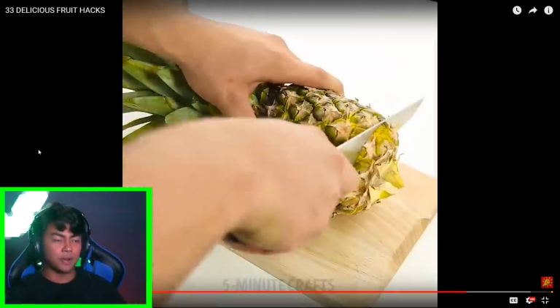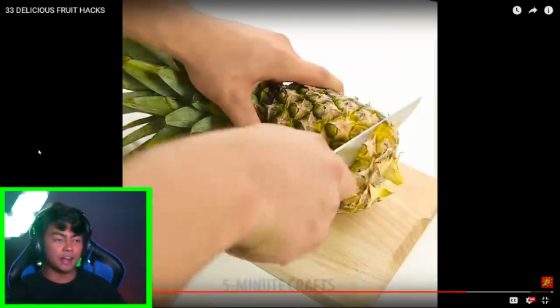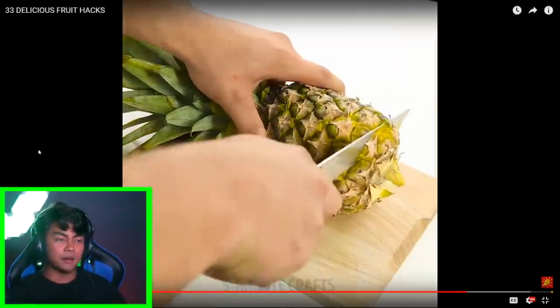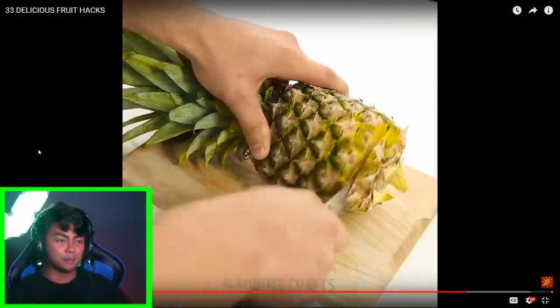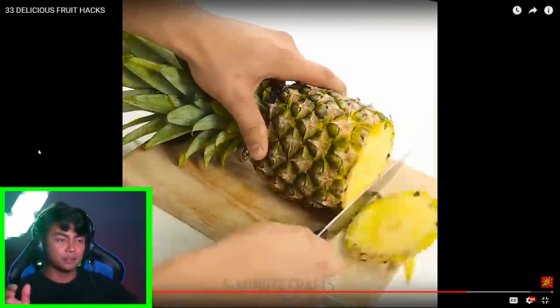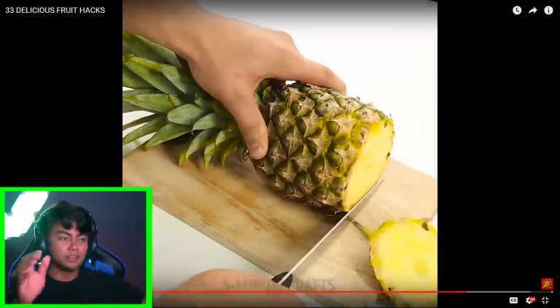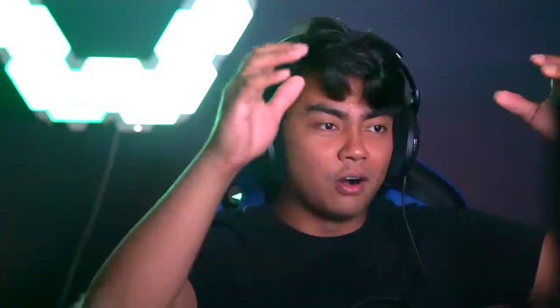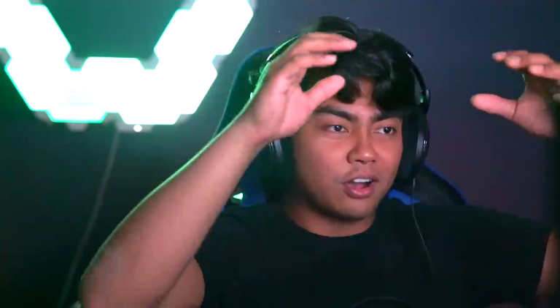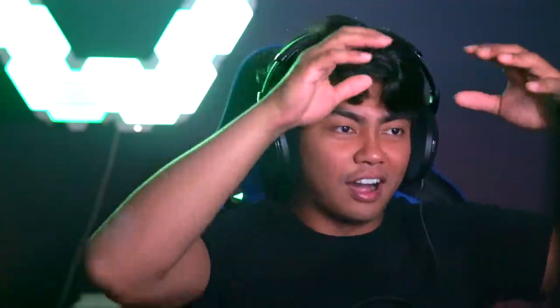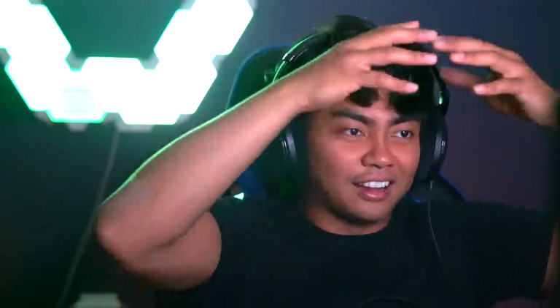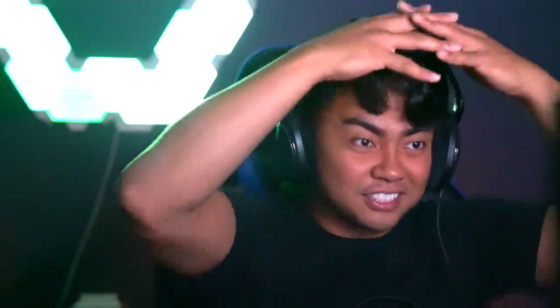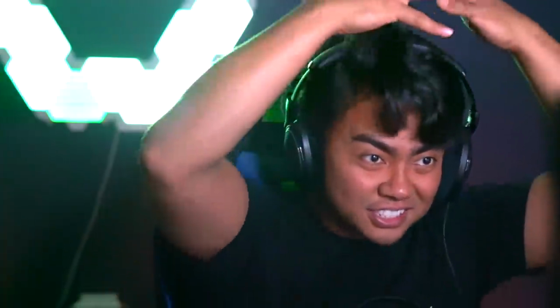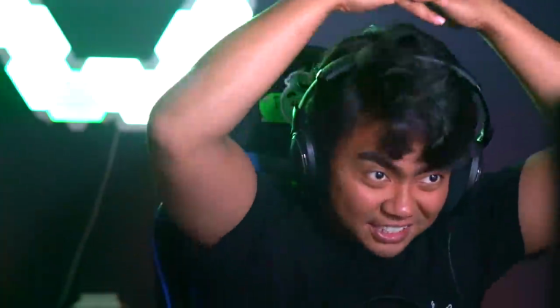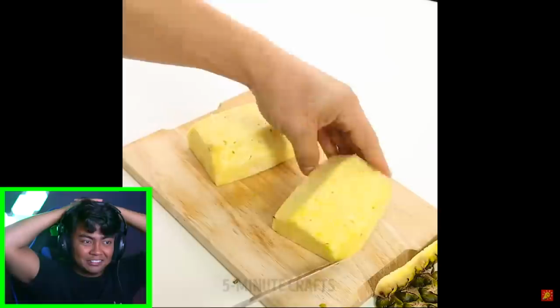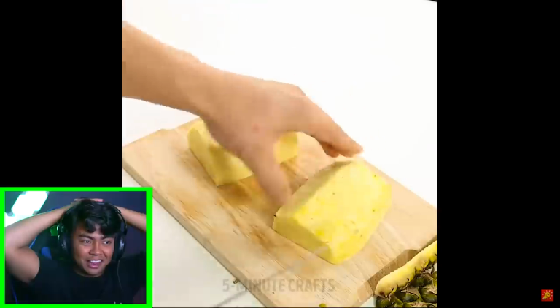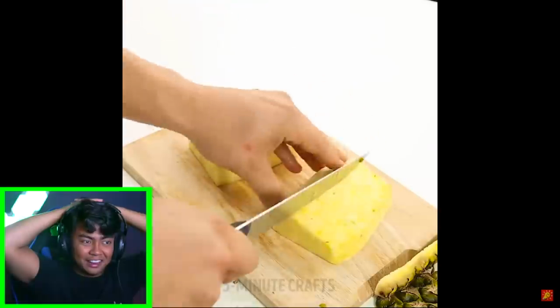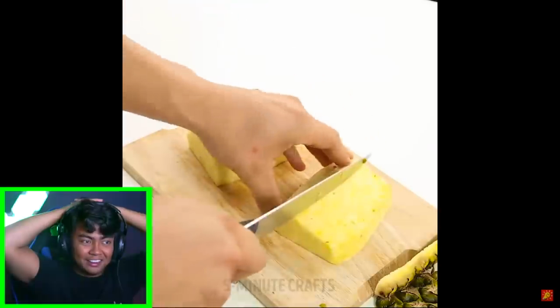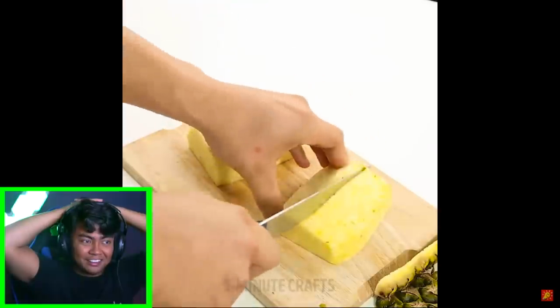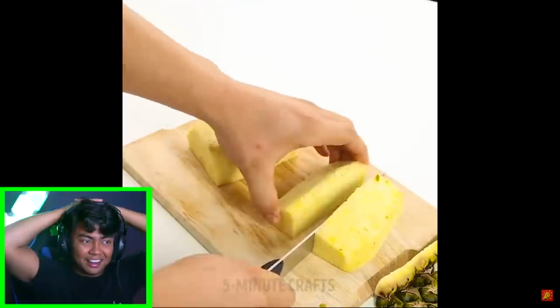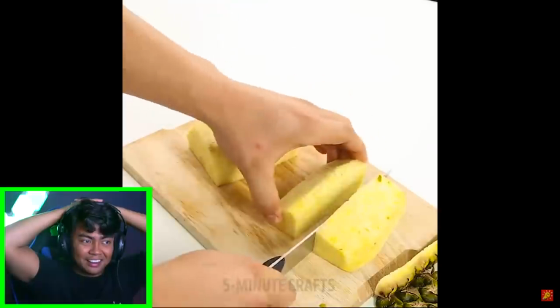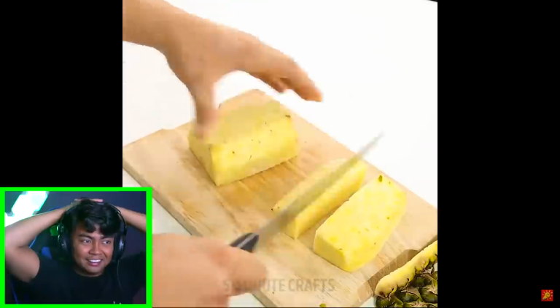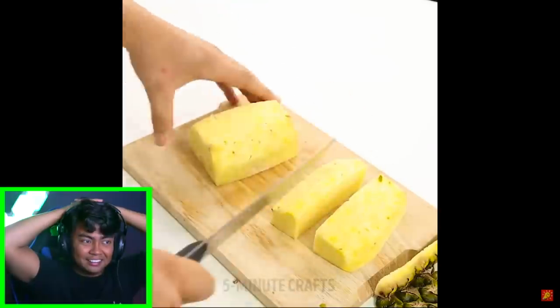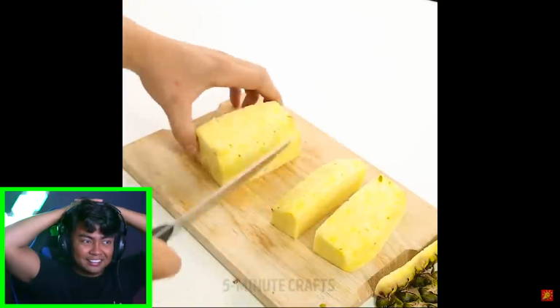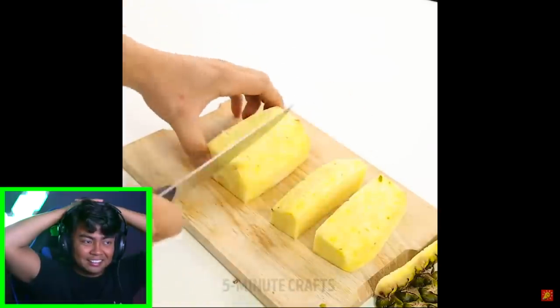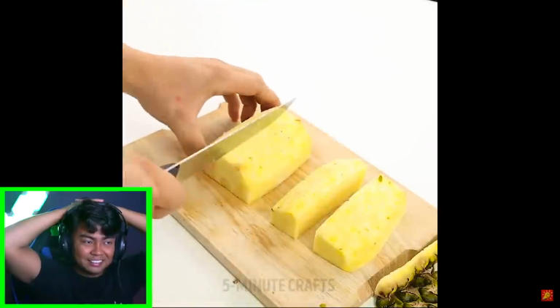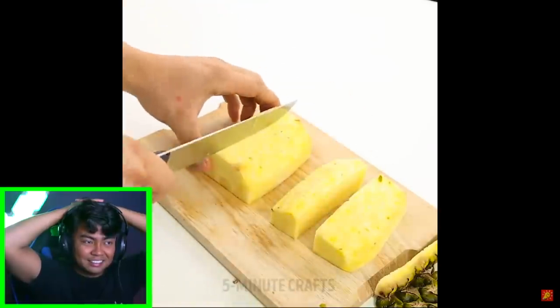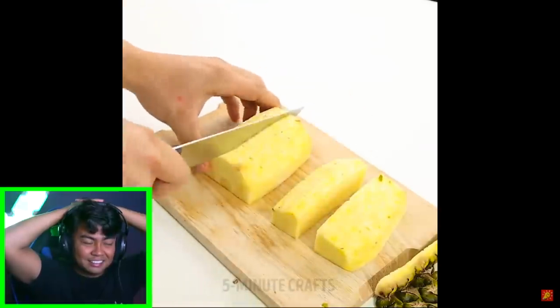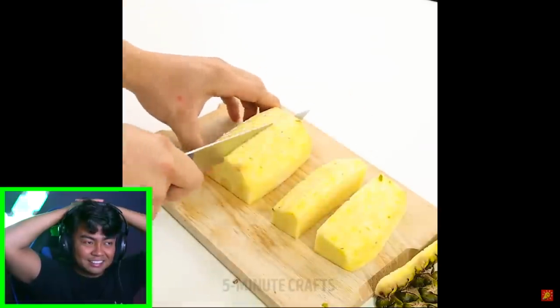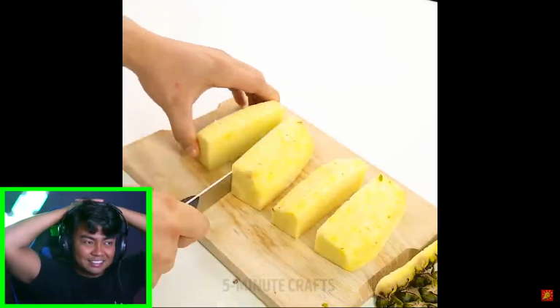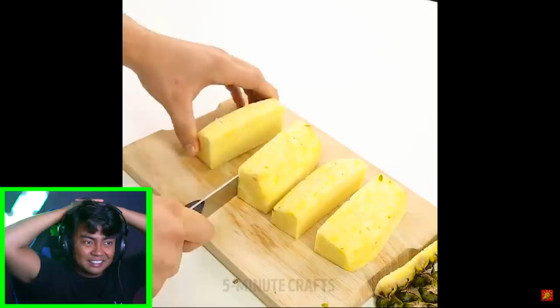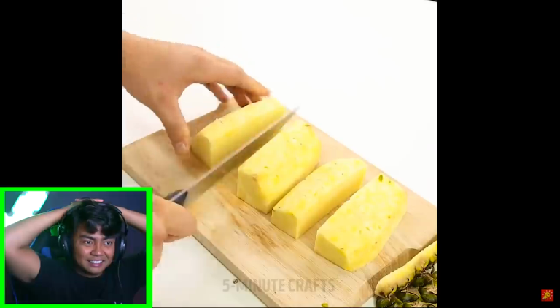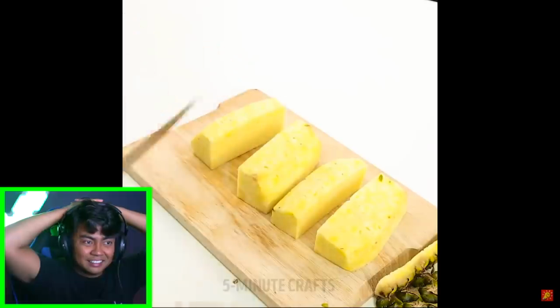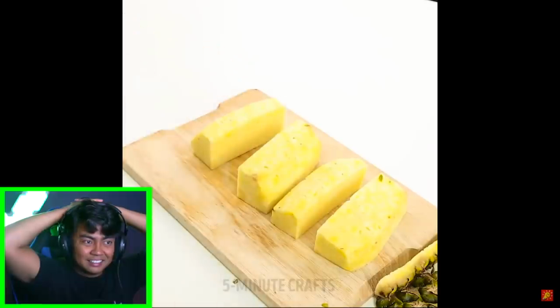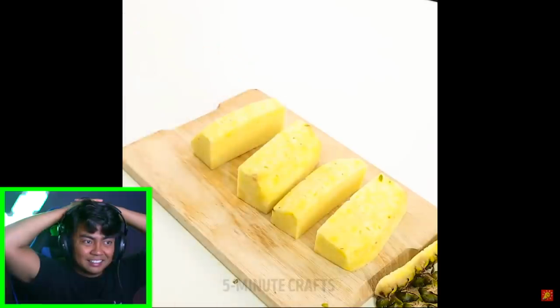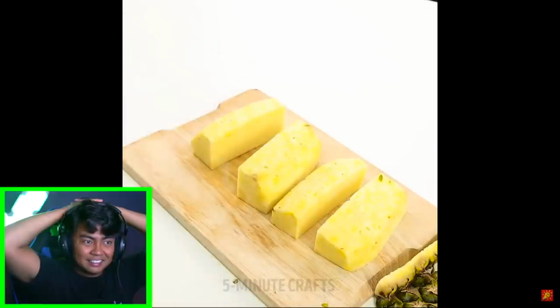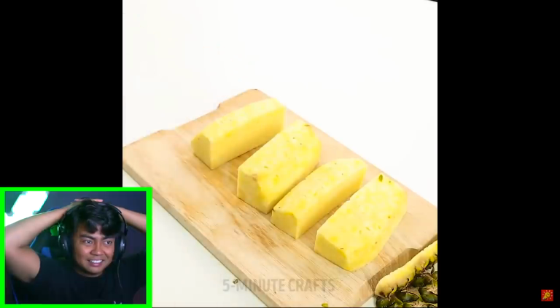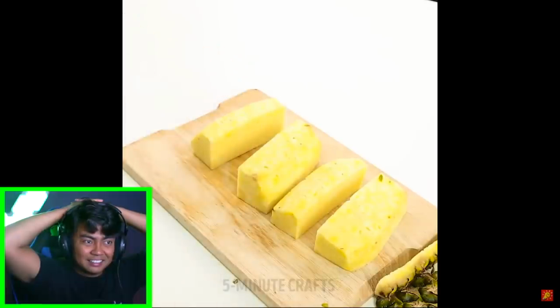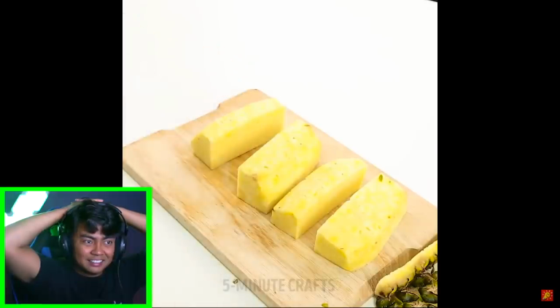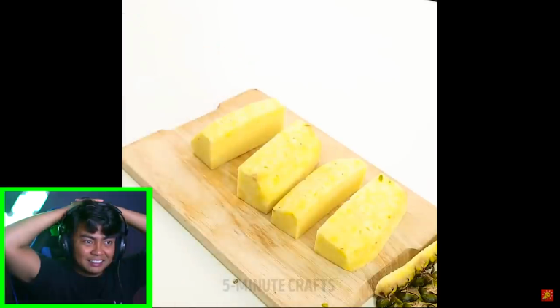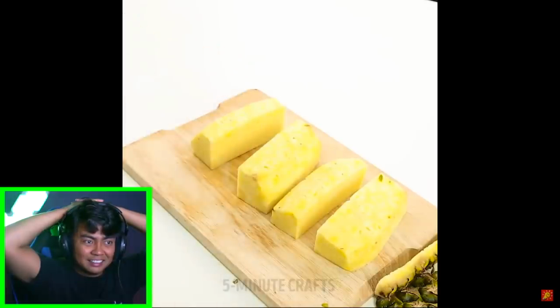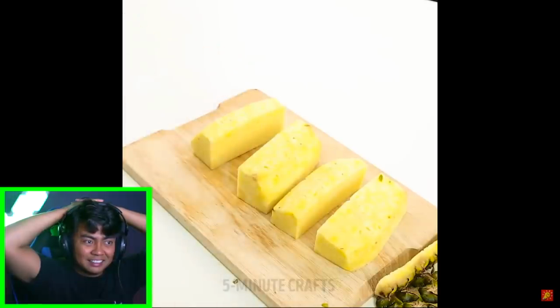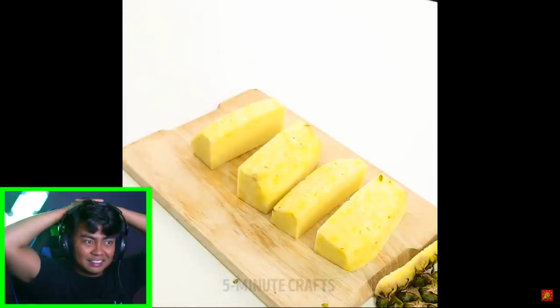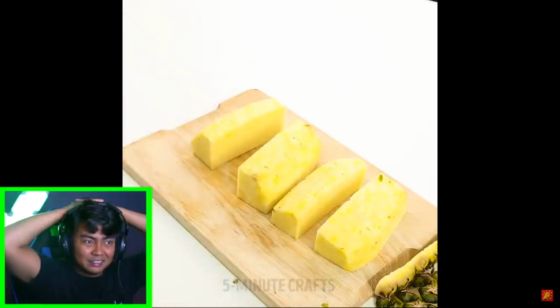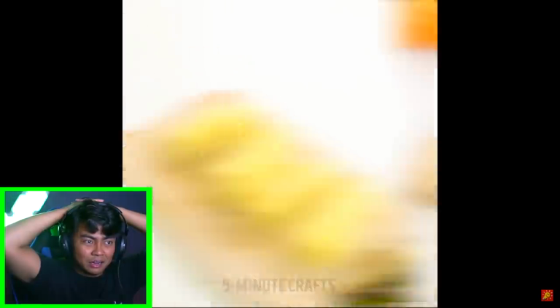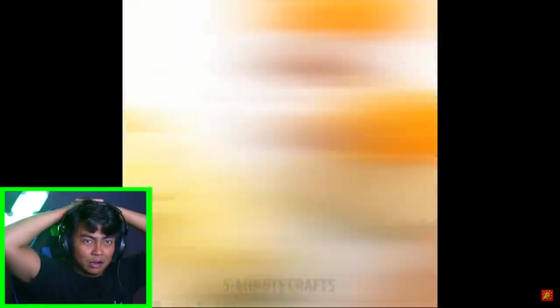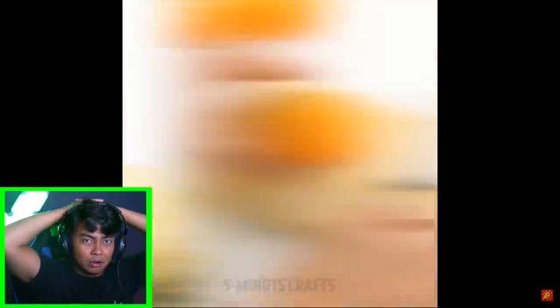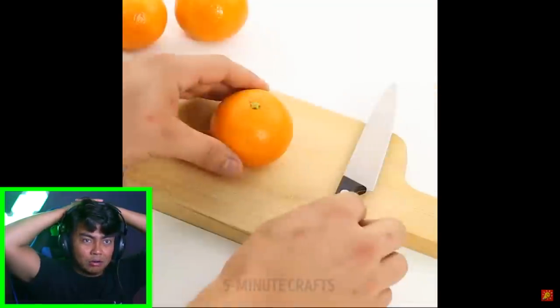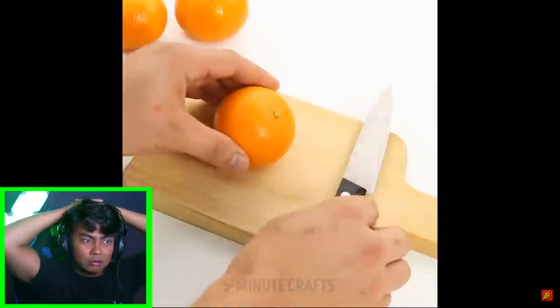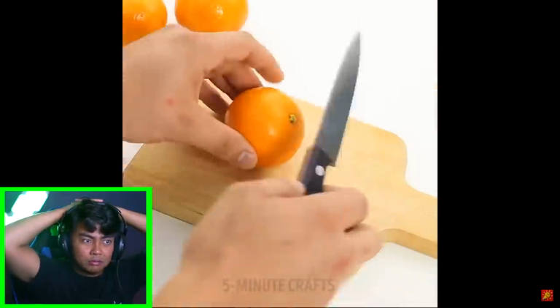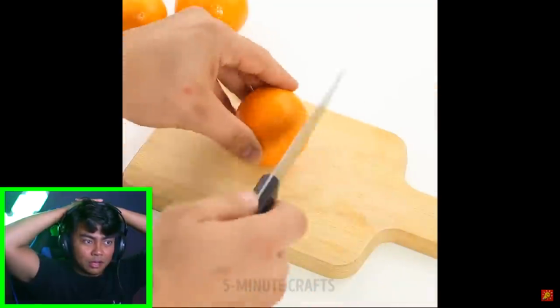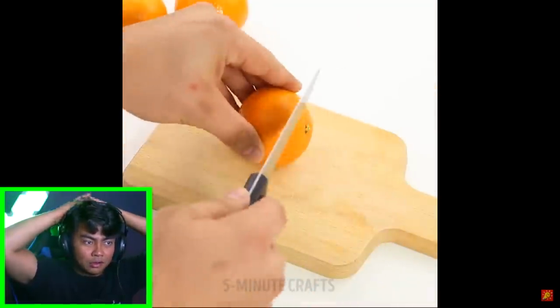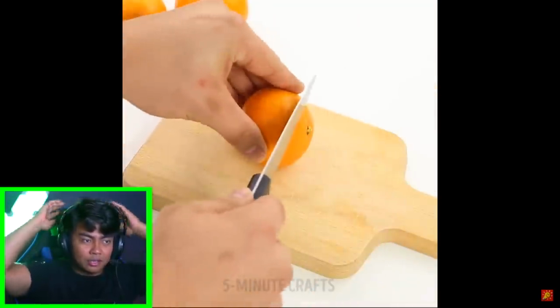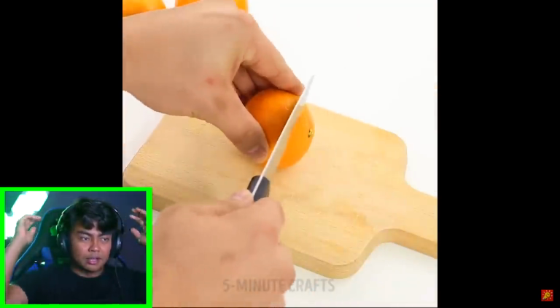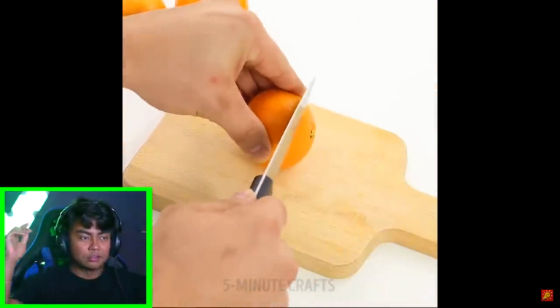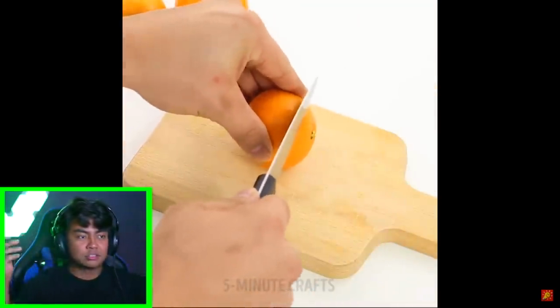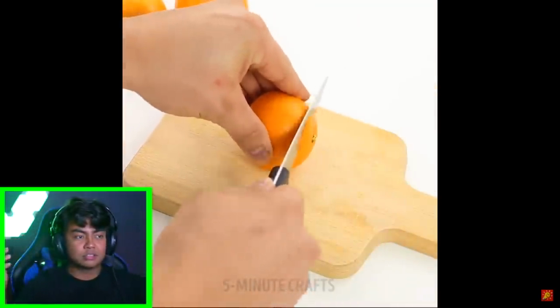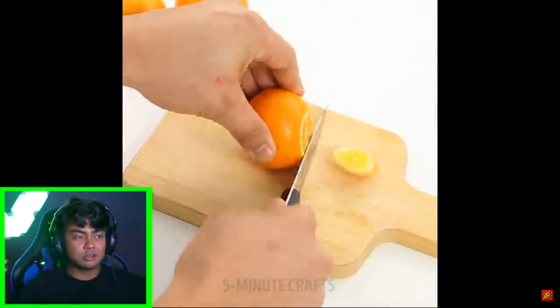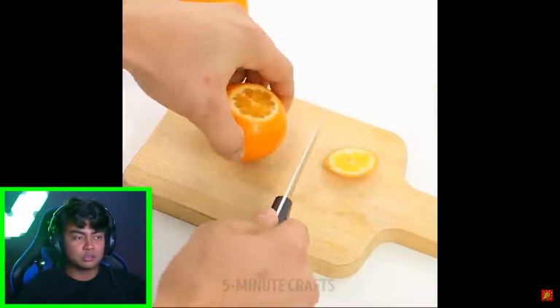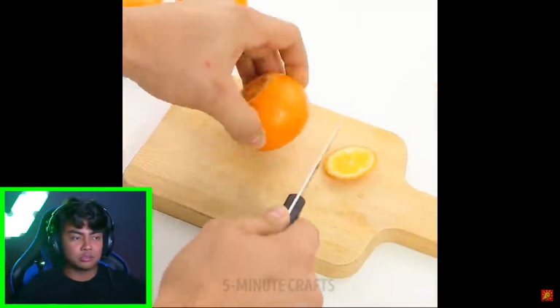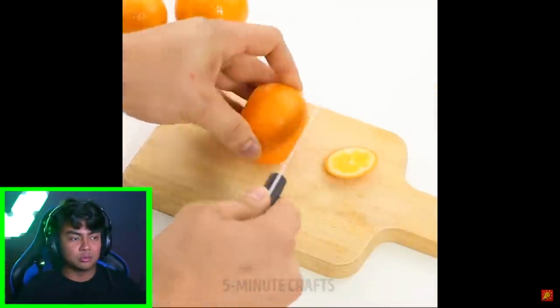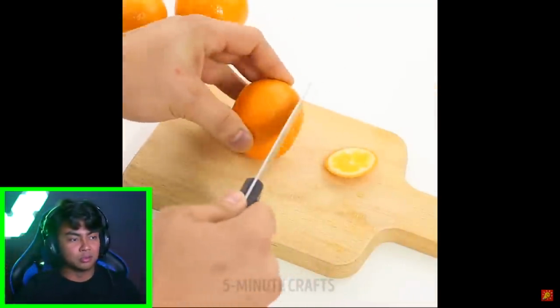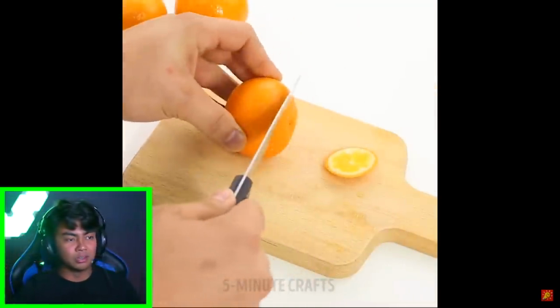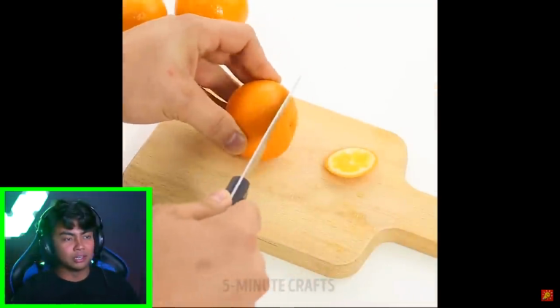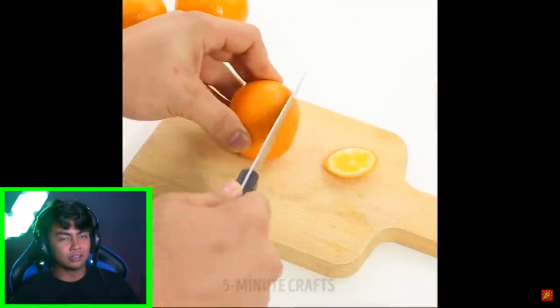It's a pineapple, oh gosh. Okay. That was really boring.